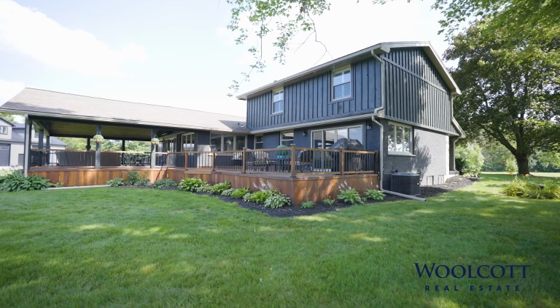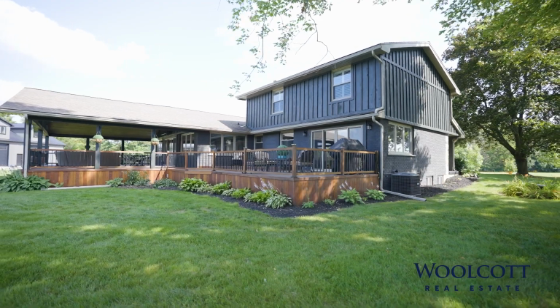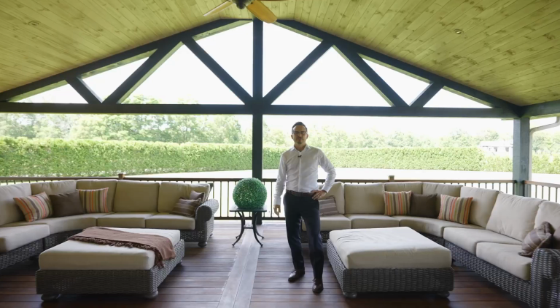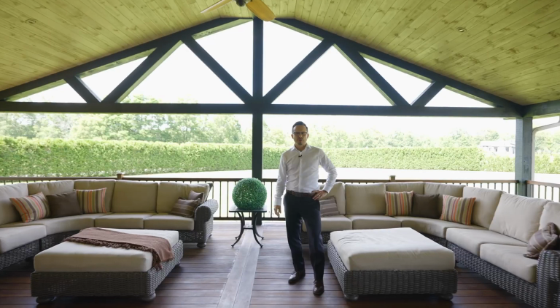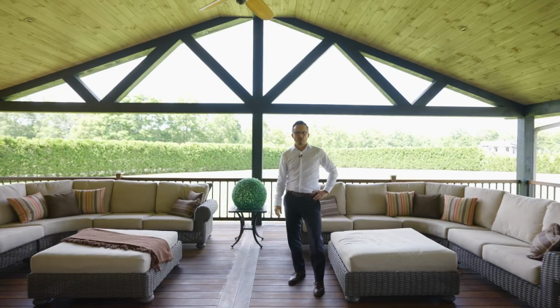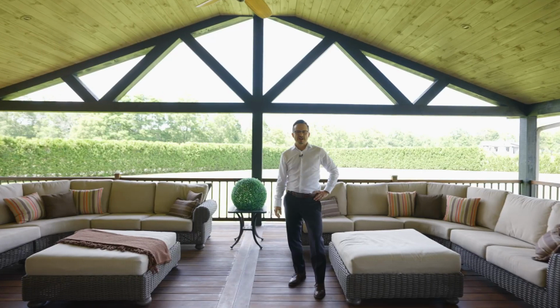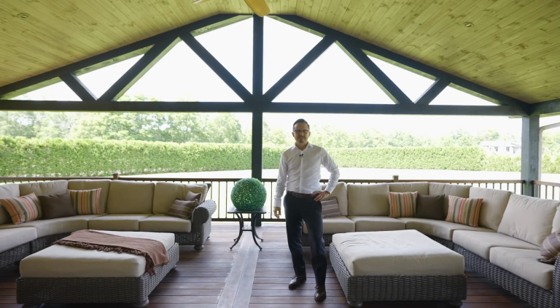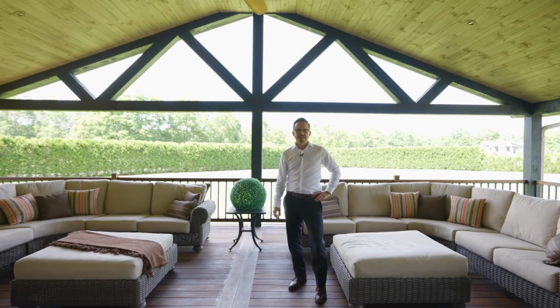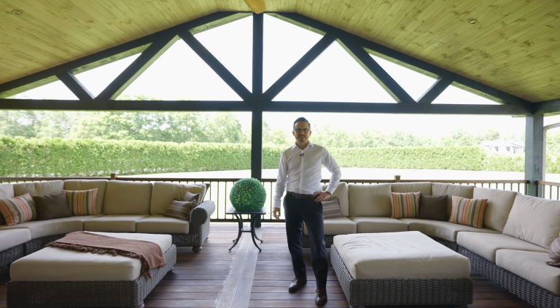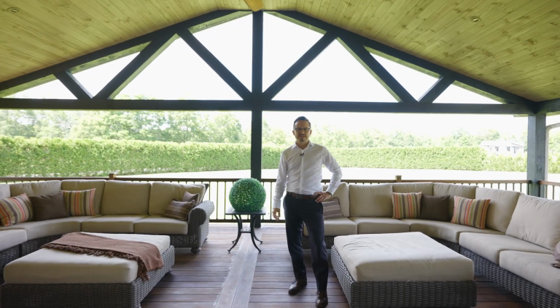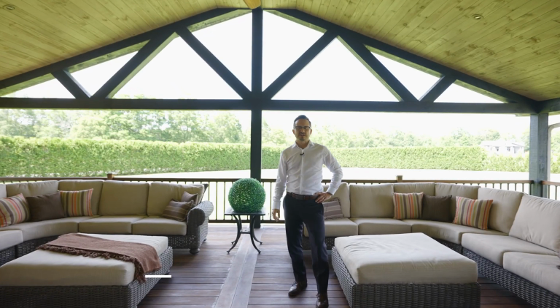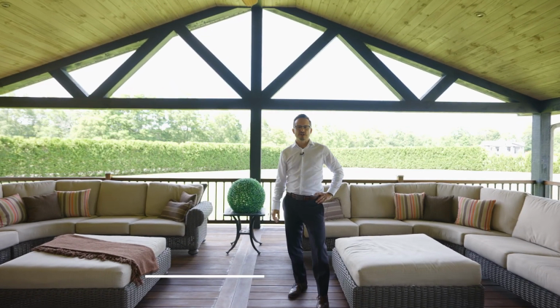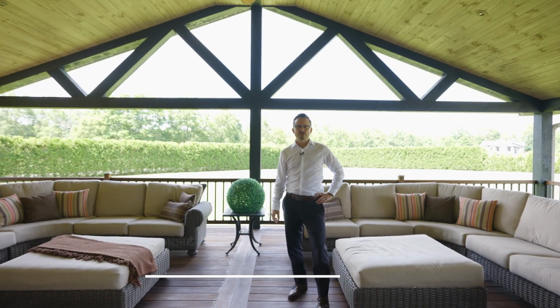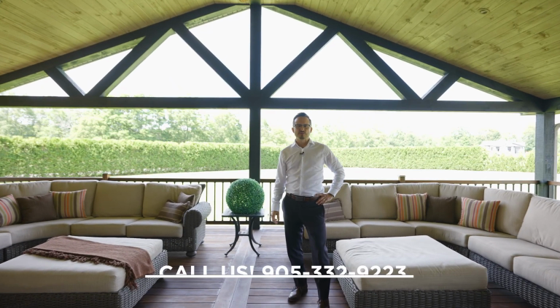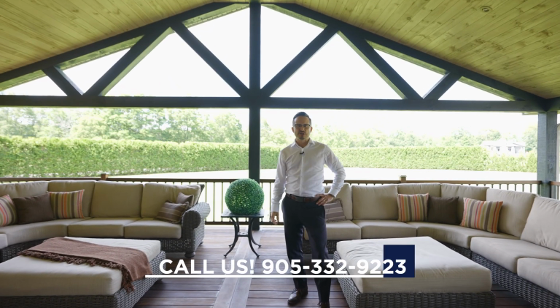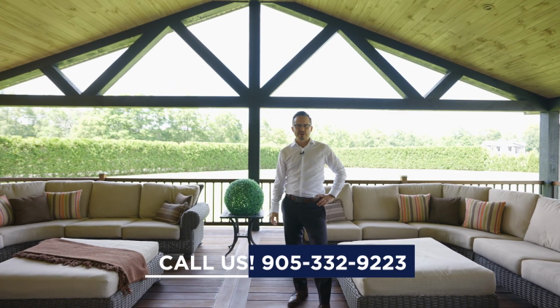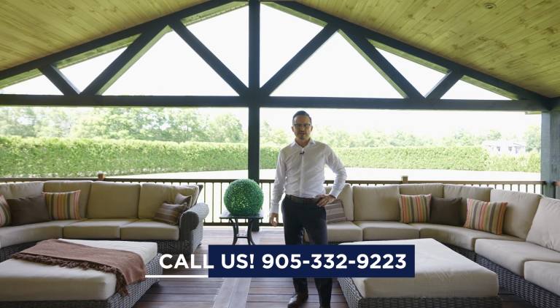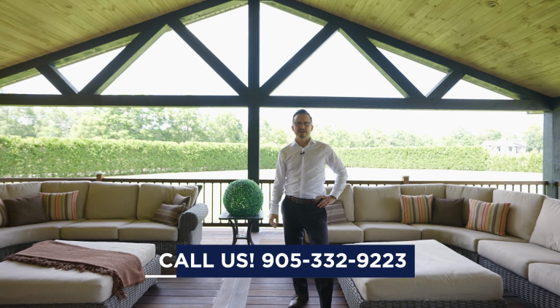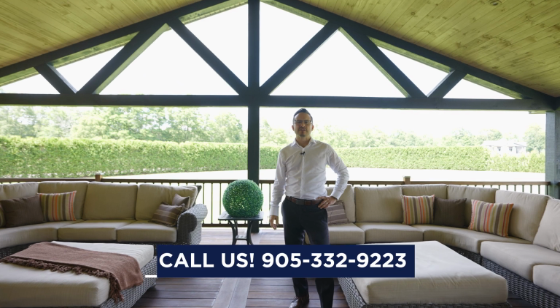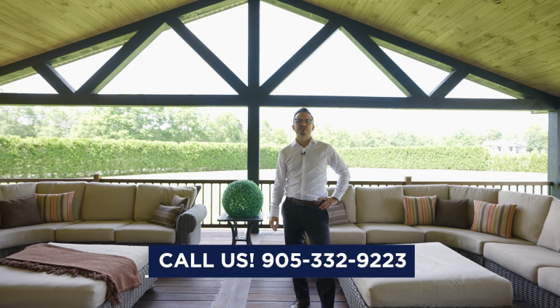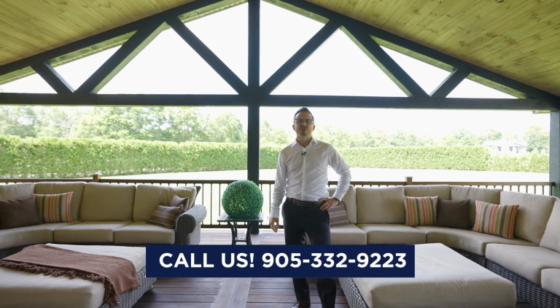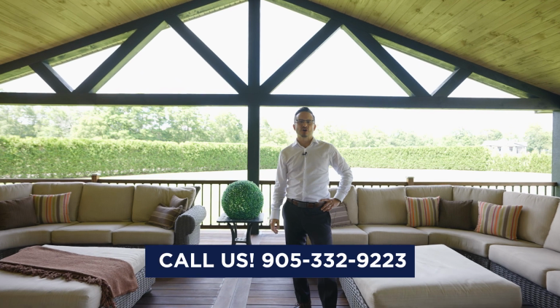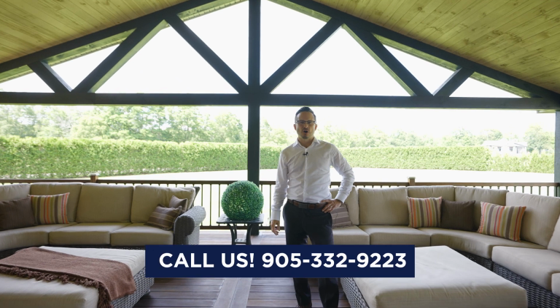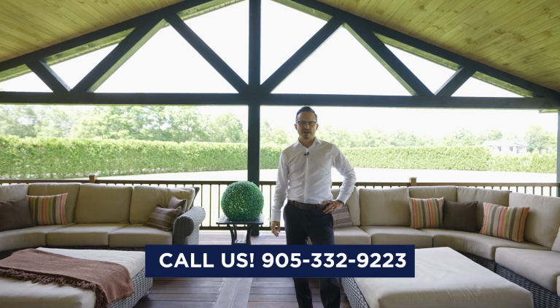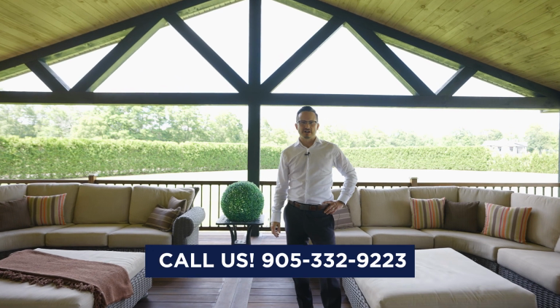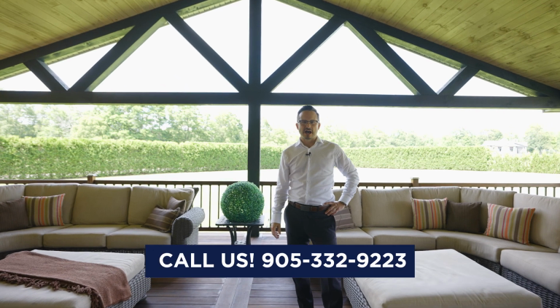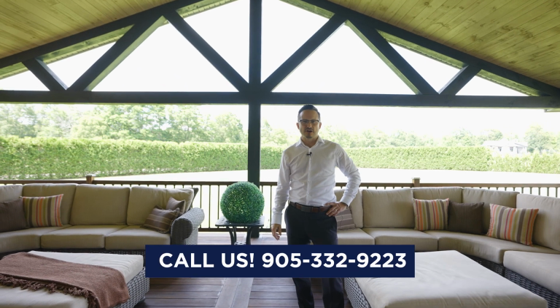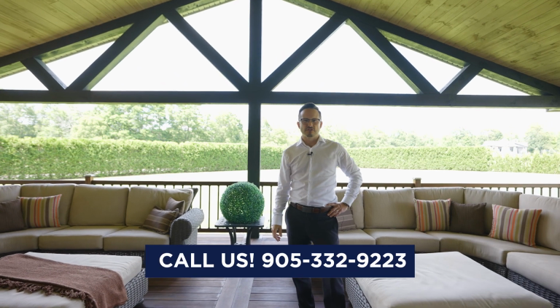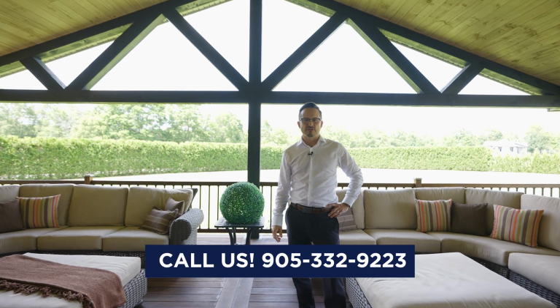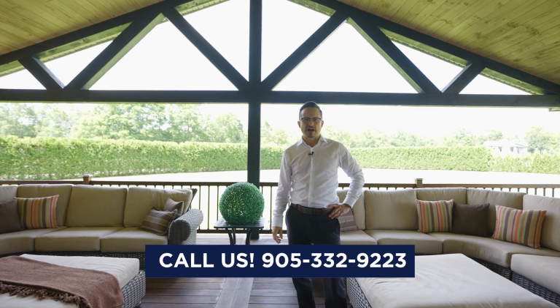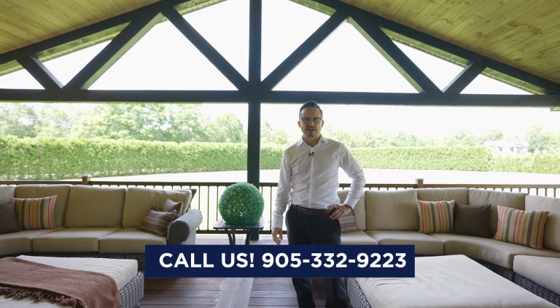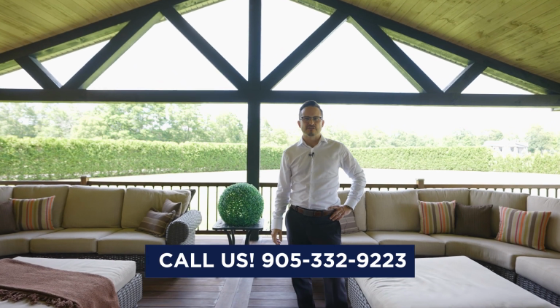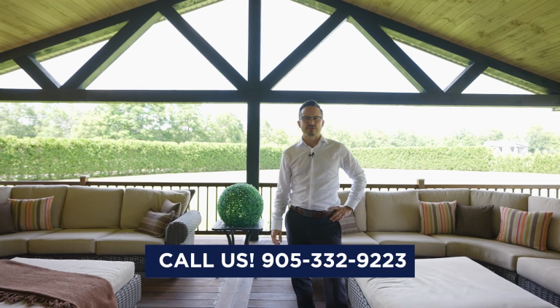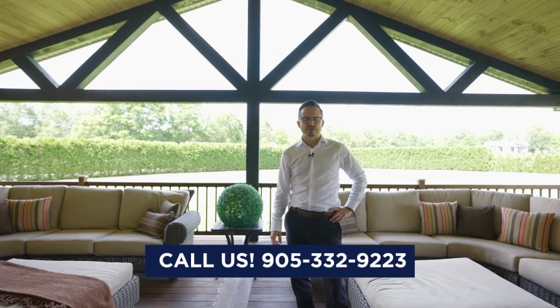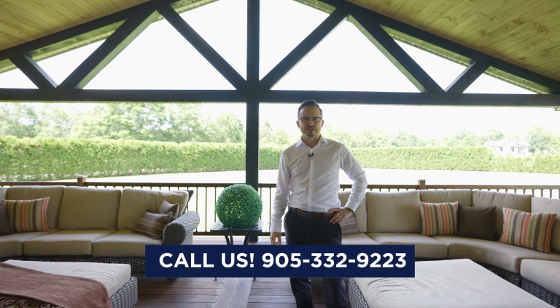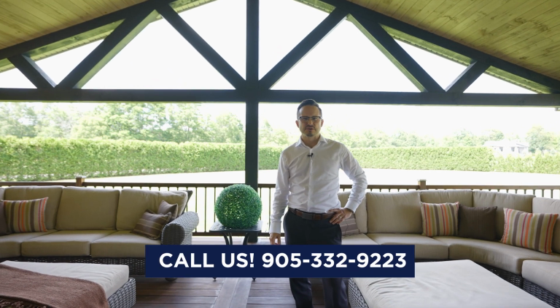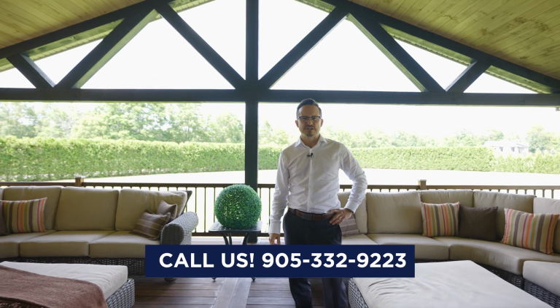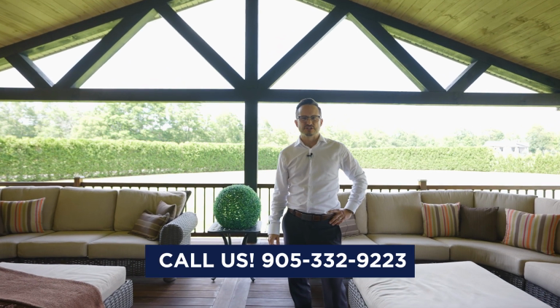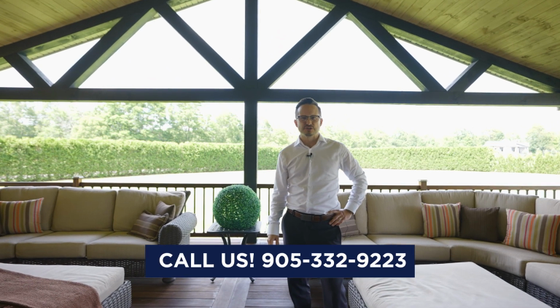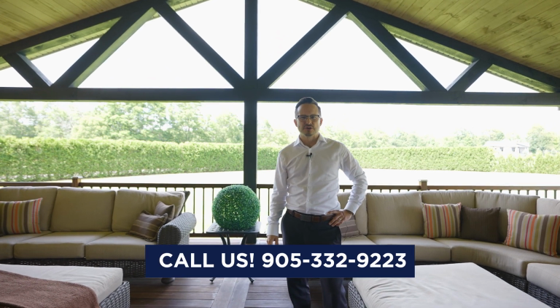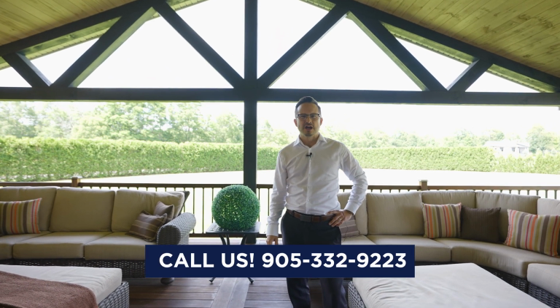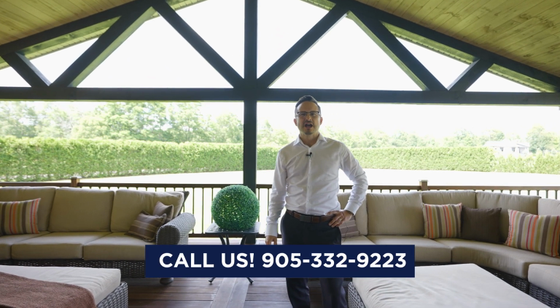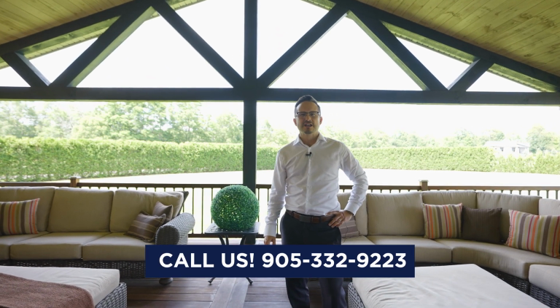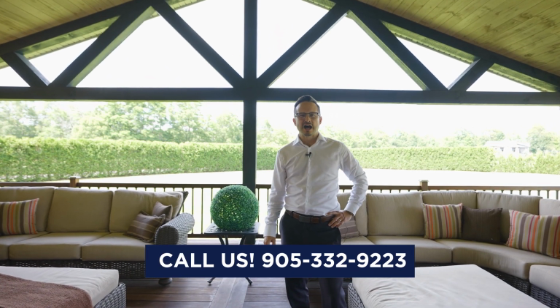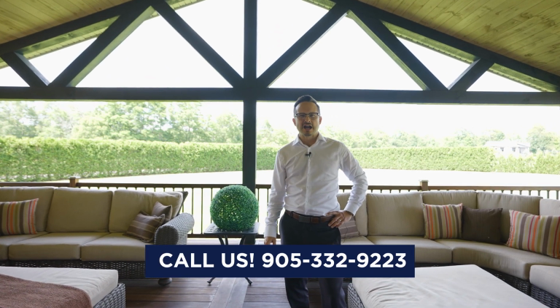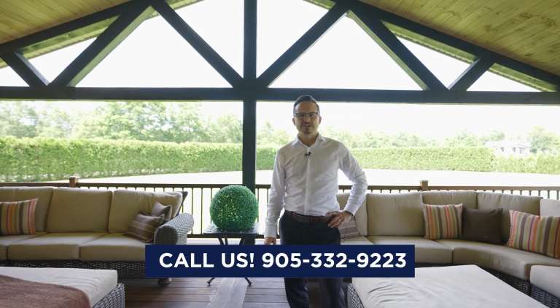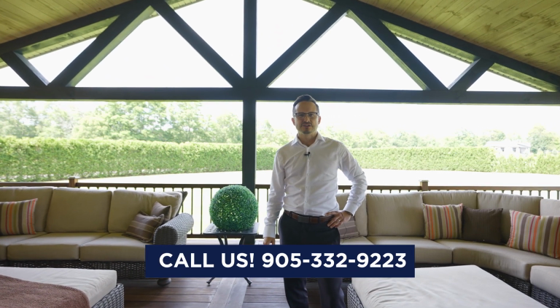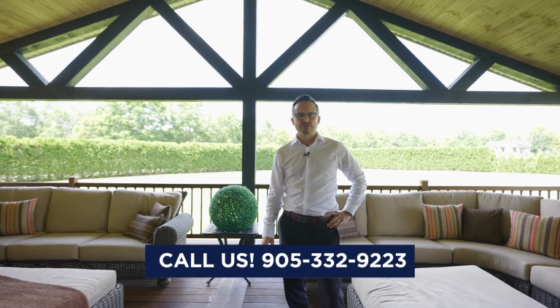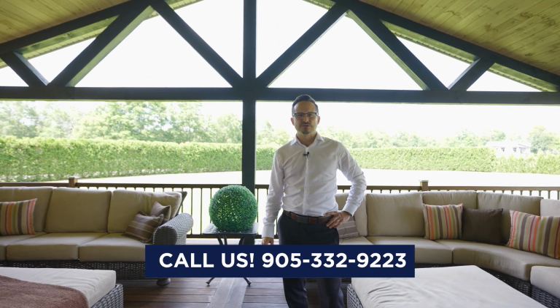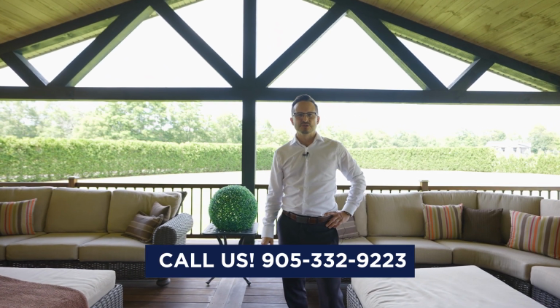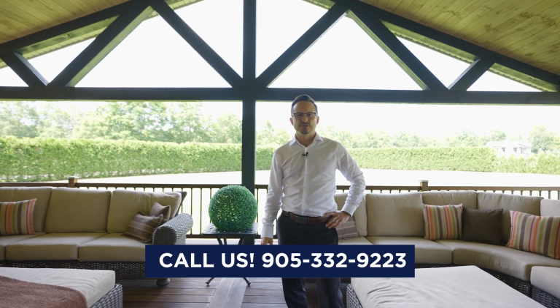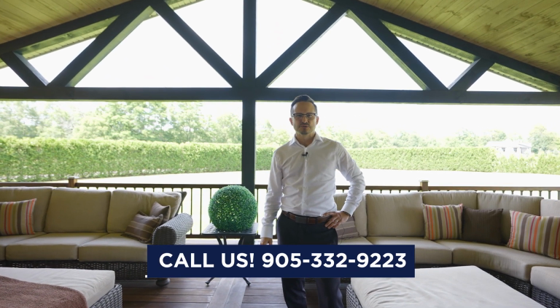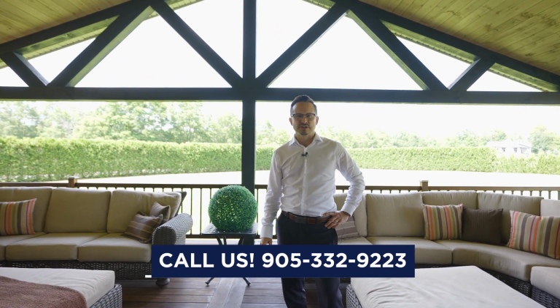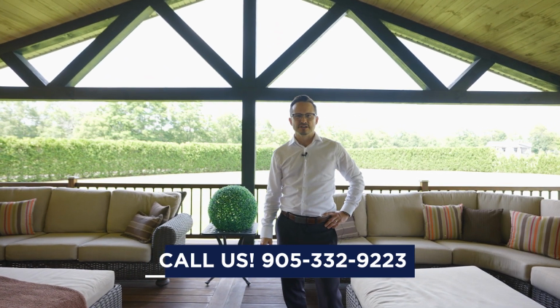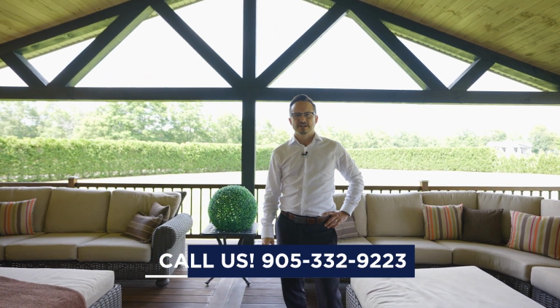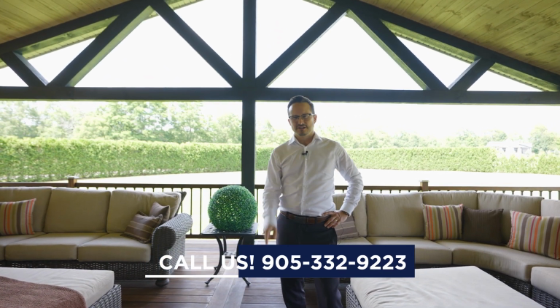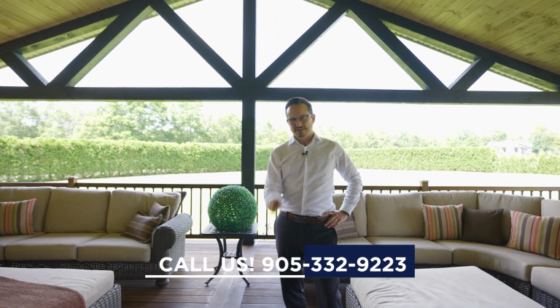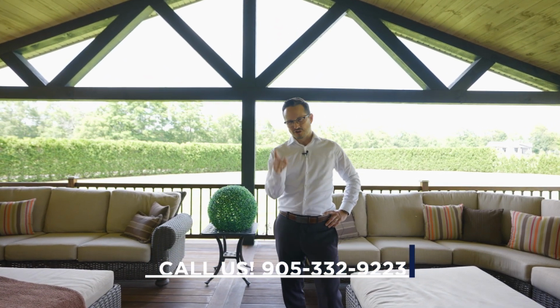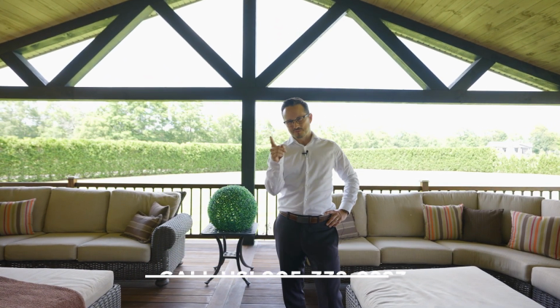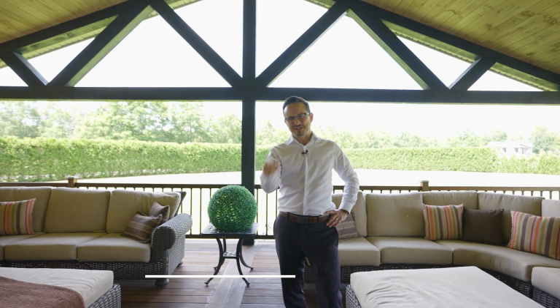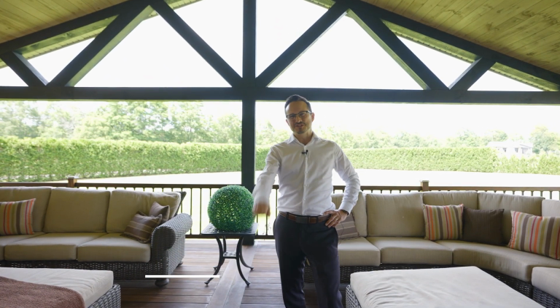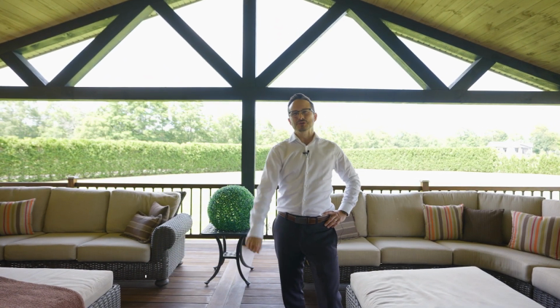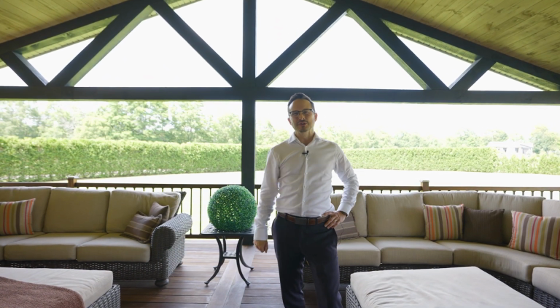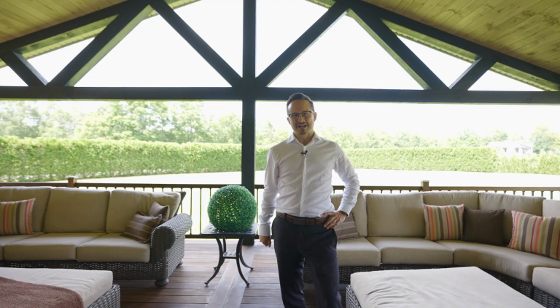If you want to see this country beauty, give us a call at 905-332-9223. Don't be too late.